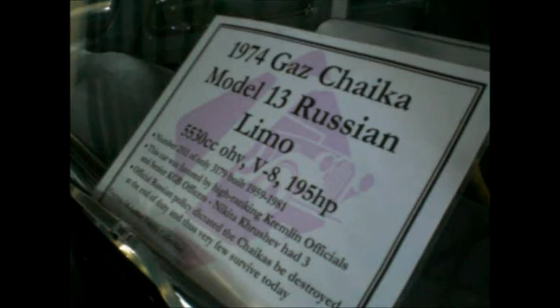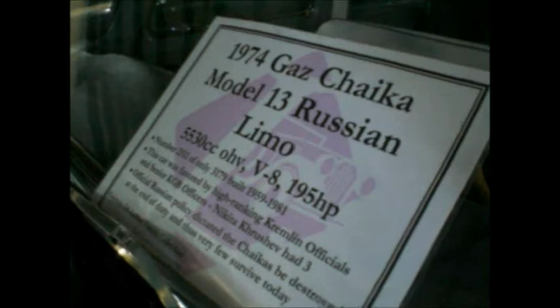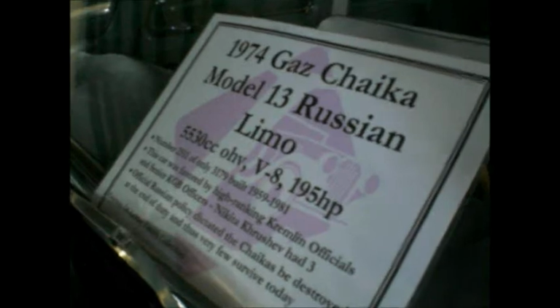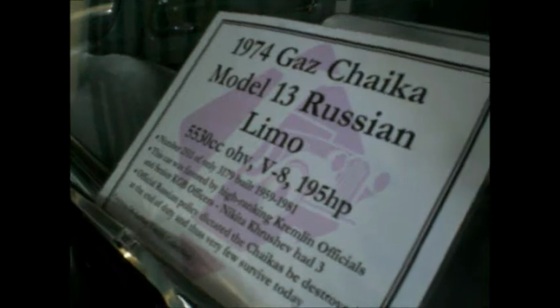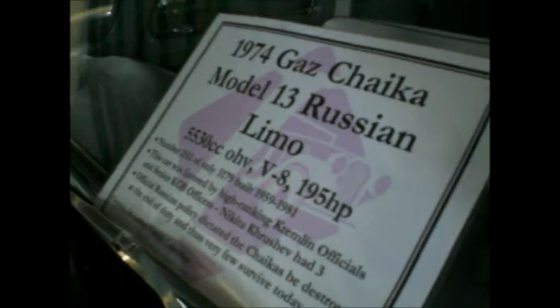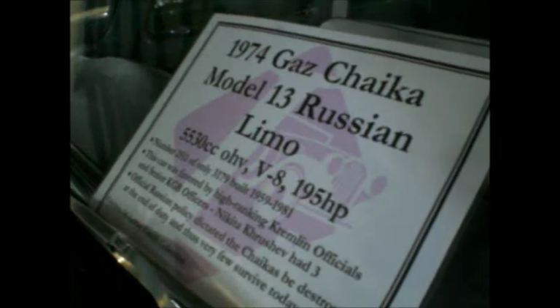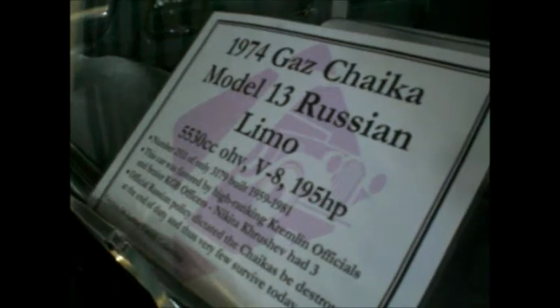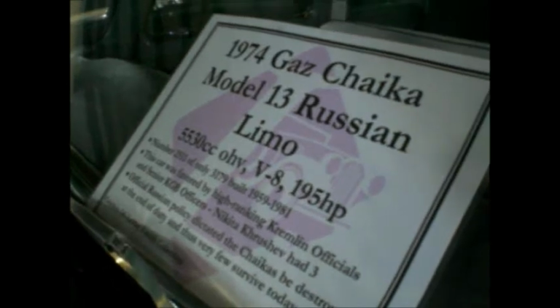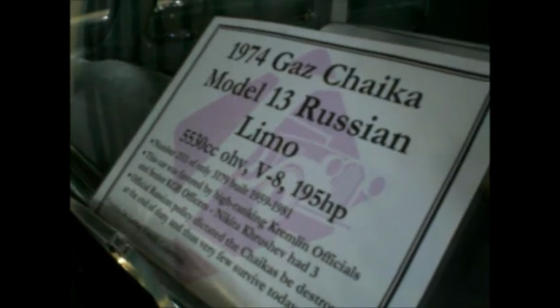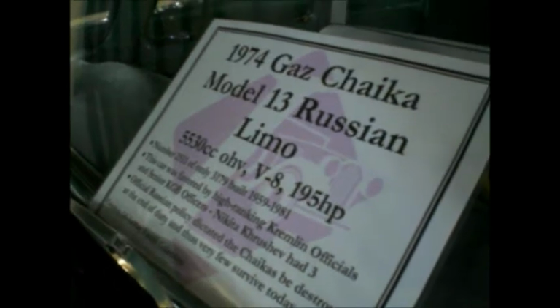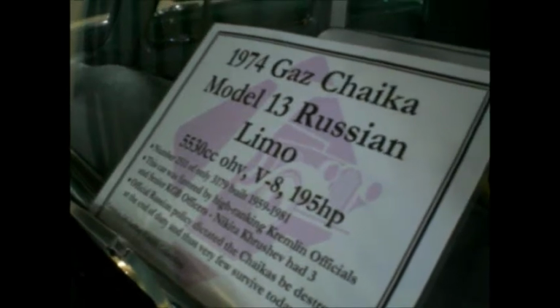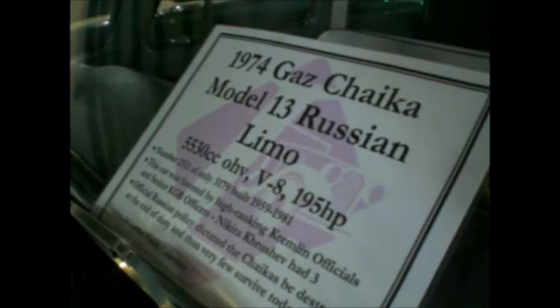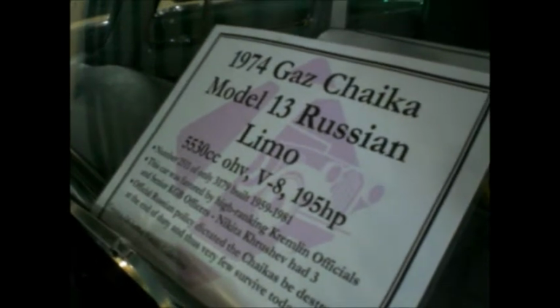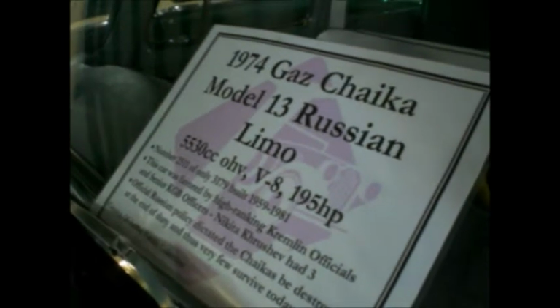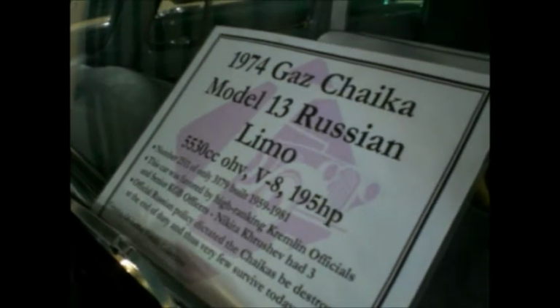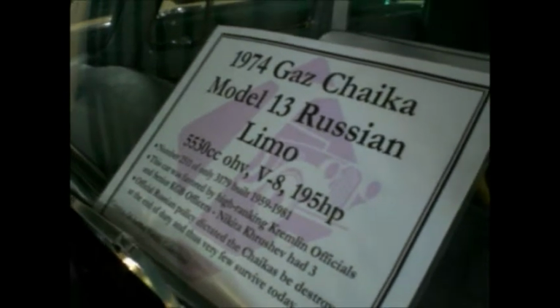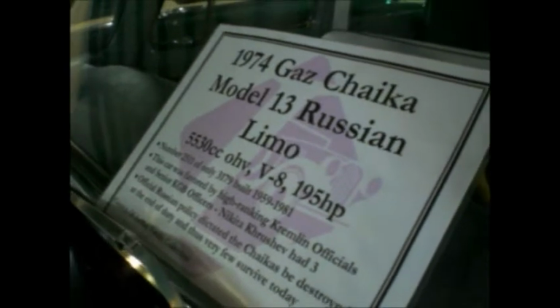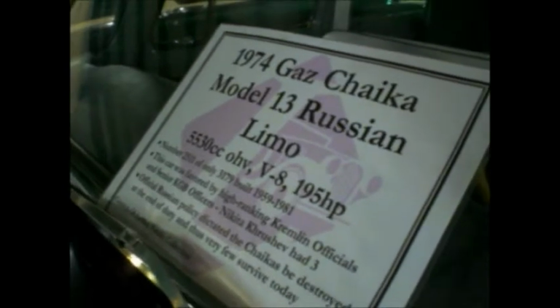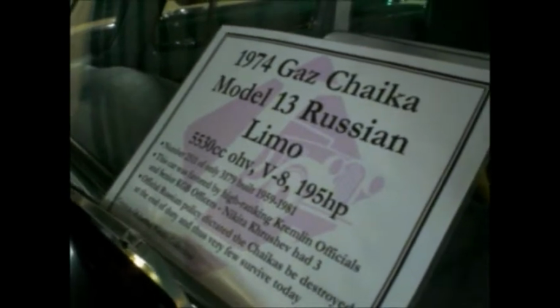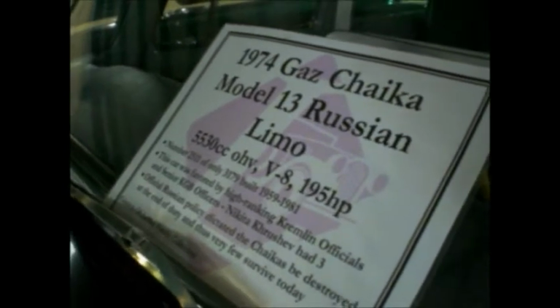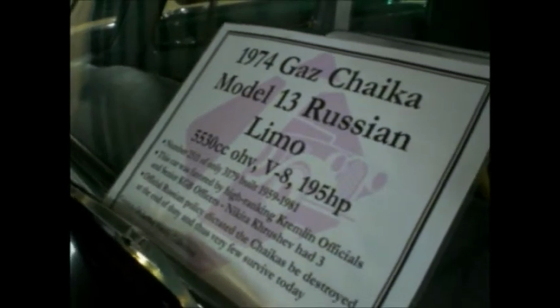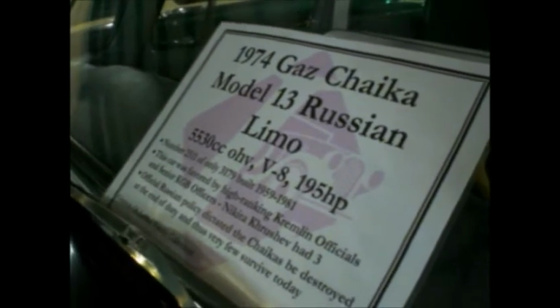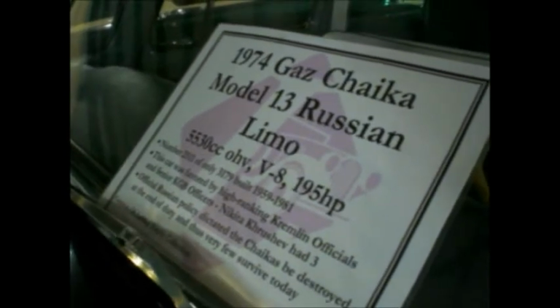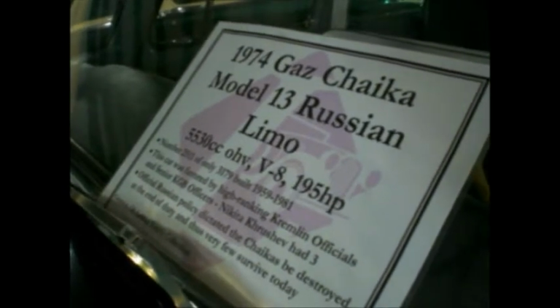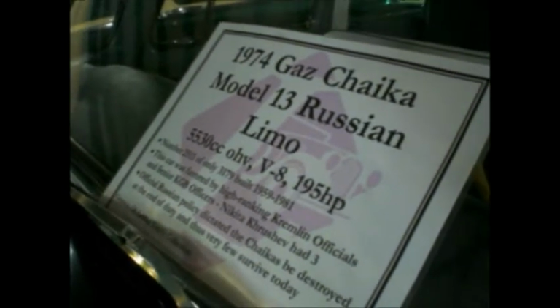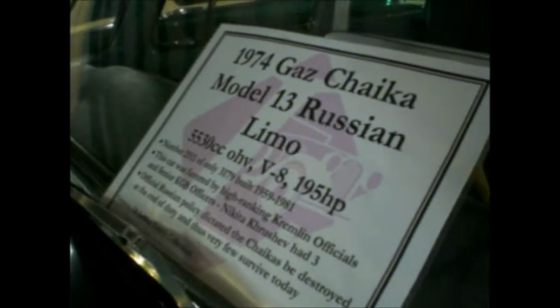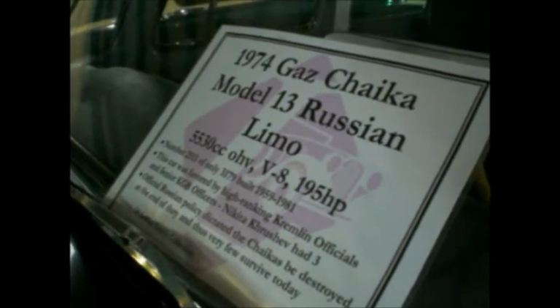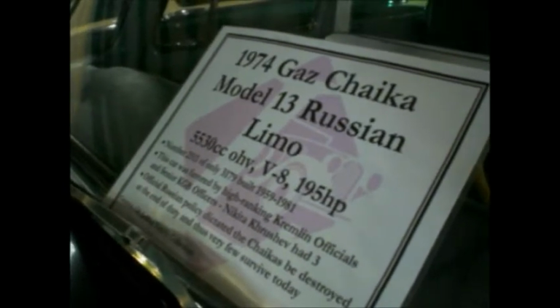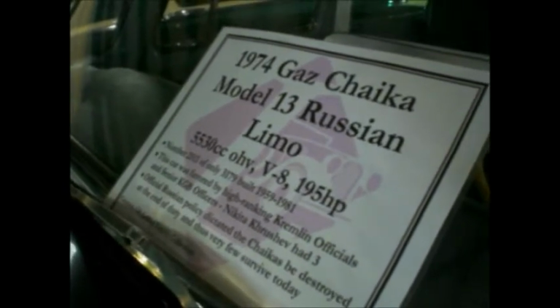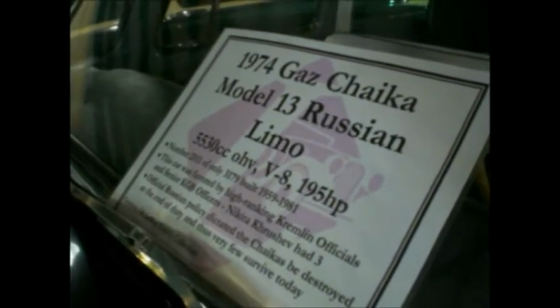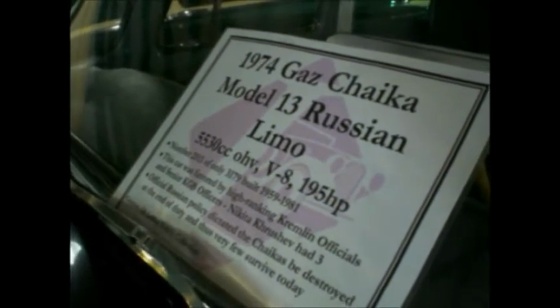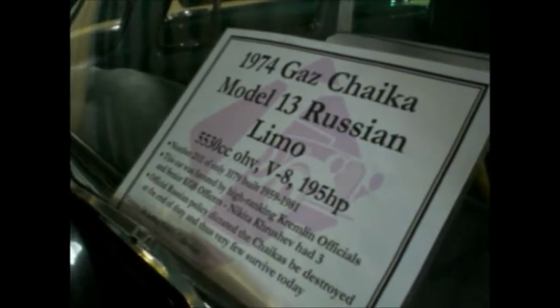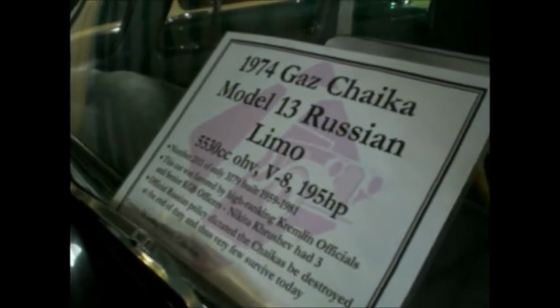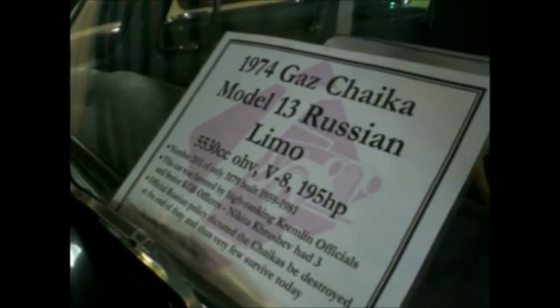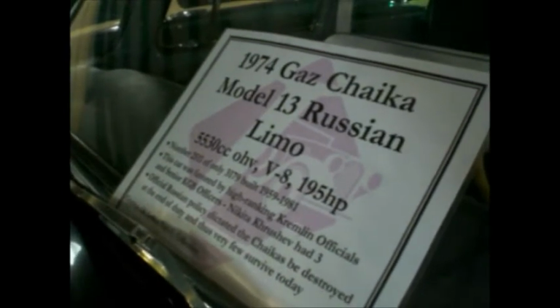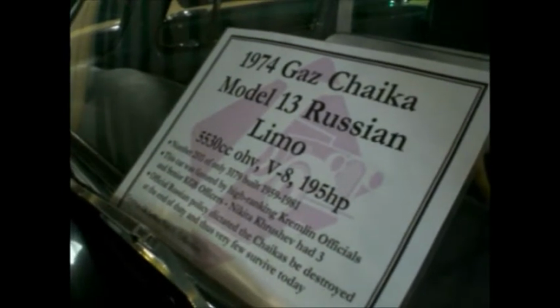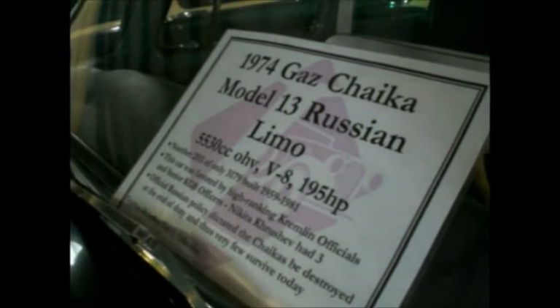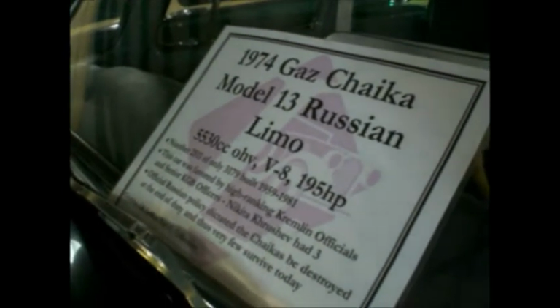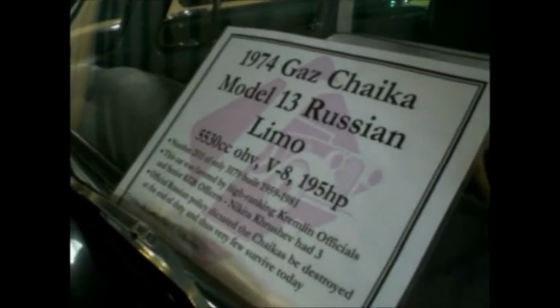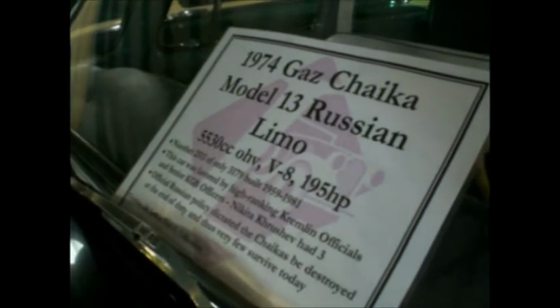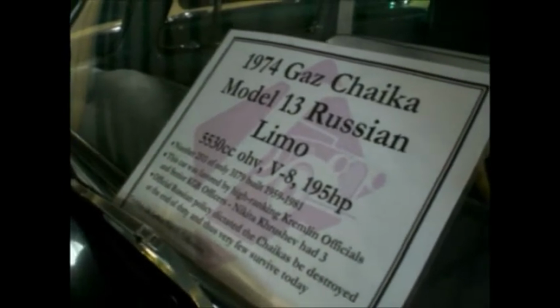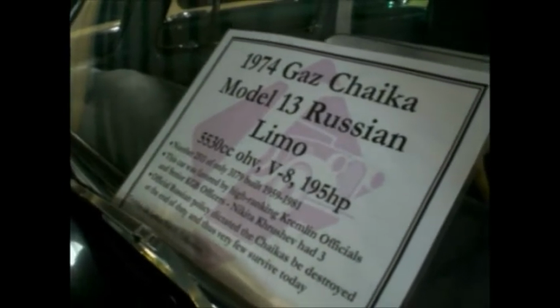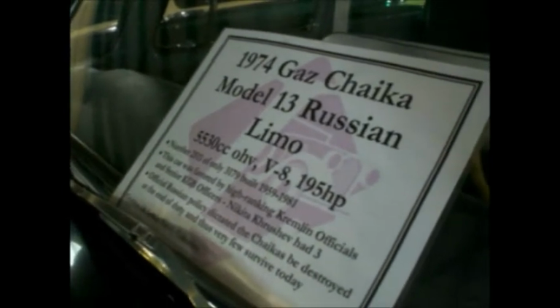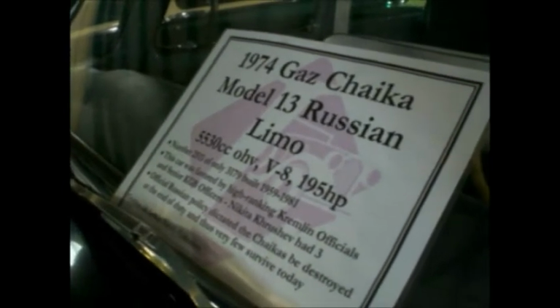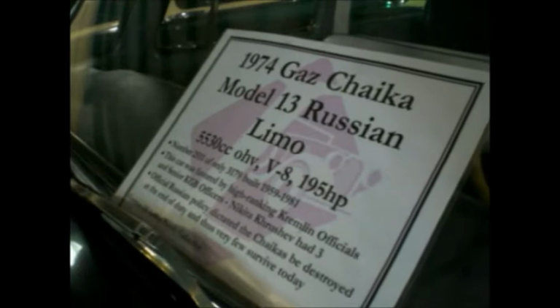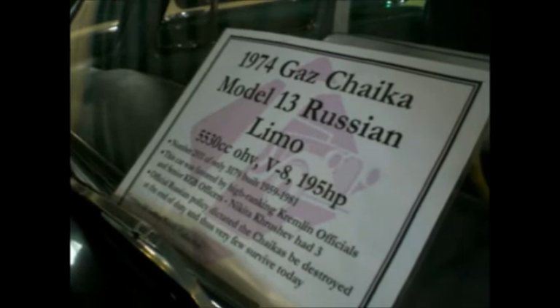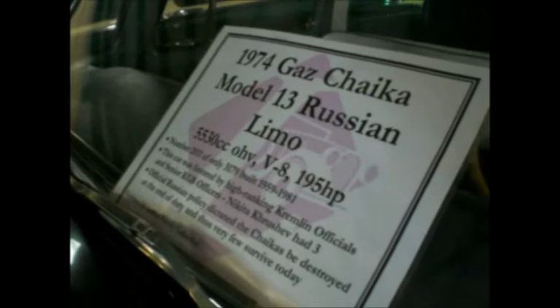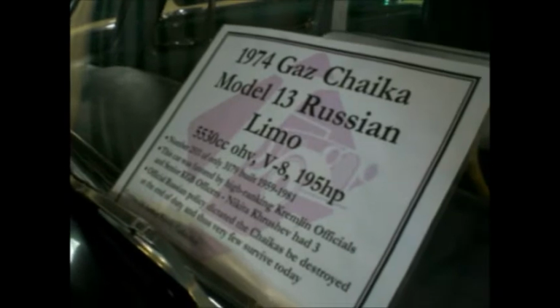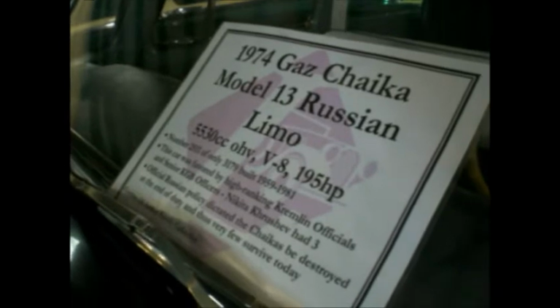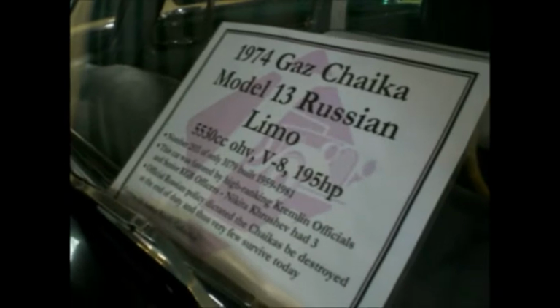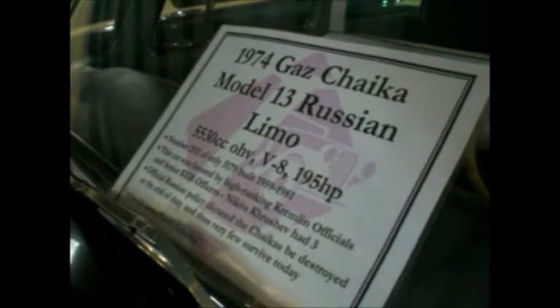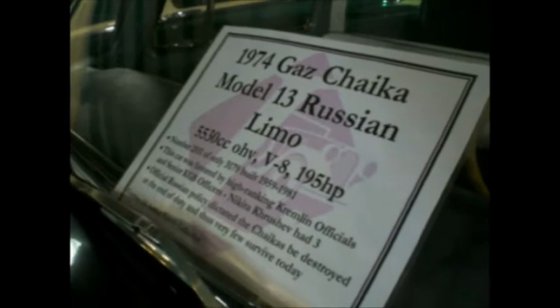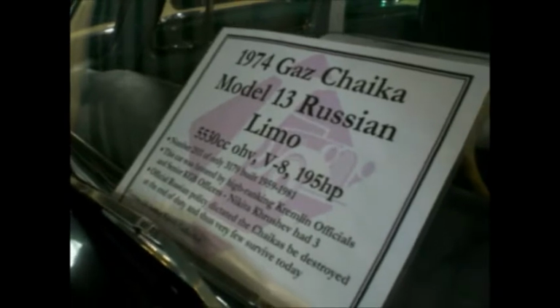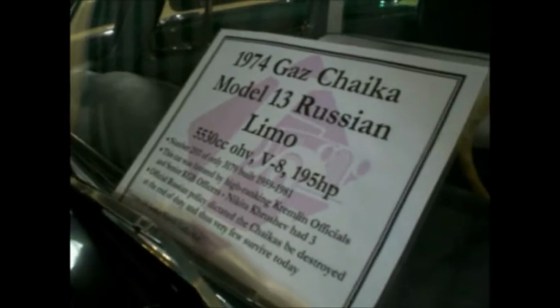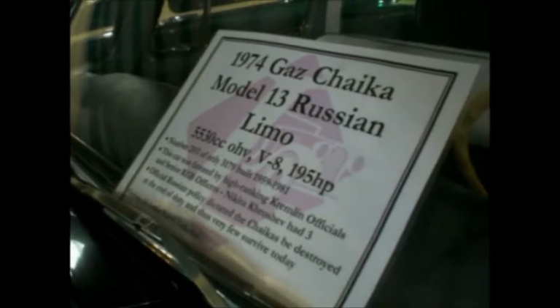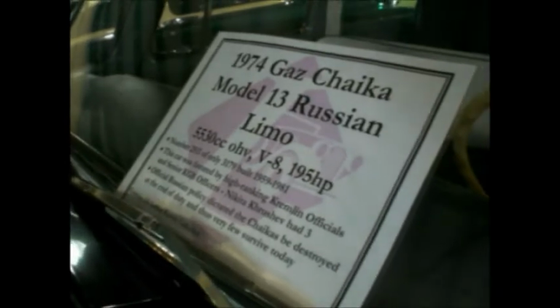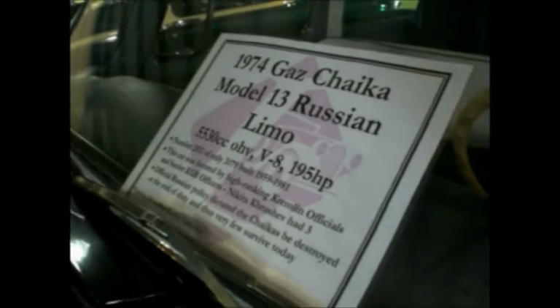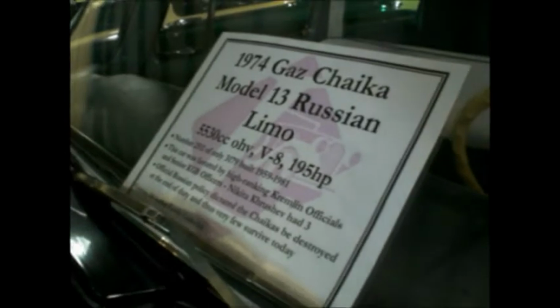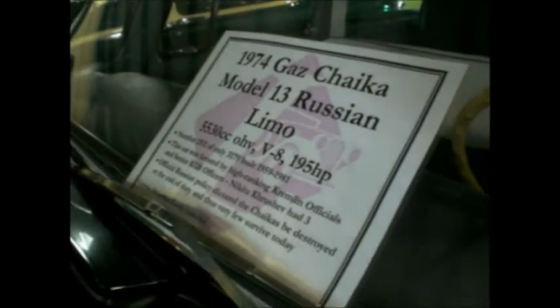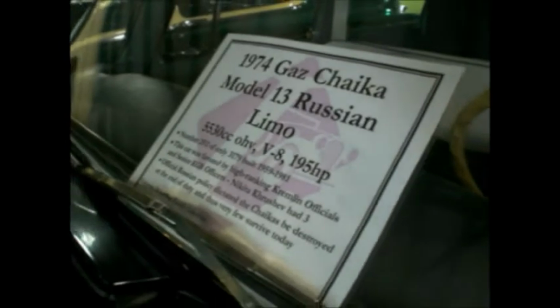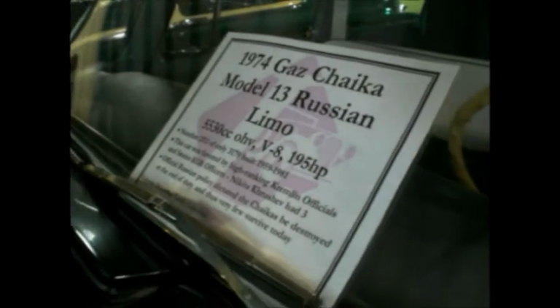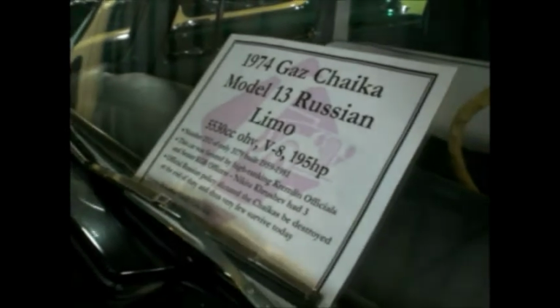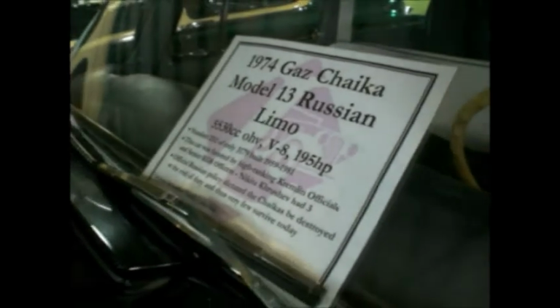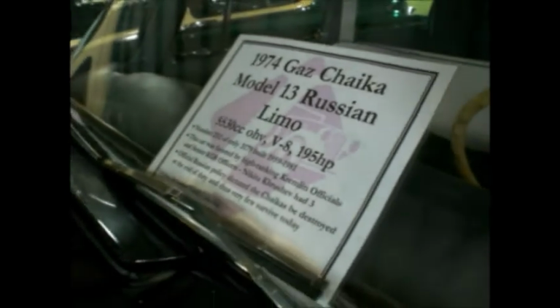I'm going to read you a blurb here. 1974 Ghaz... how do you pronounce it? Ghaz-chika? Ghaz-chika, model 13 Russian limo.